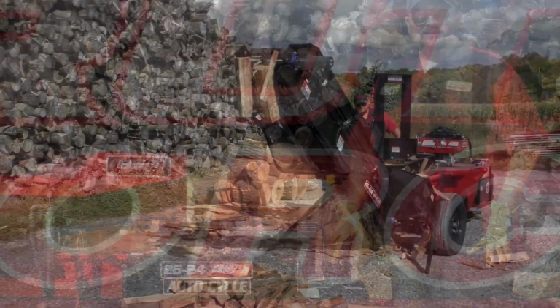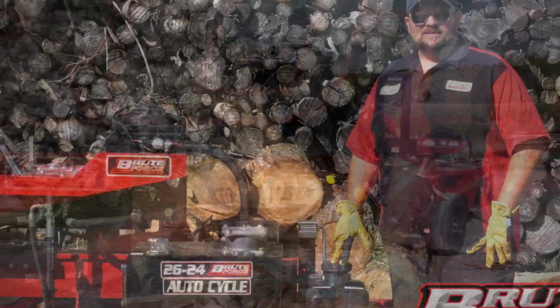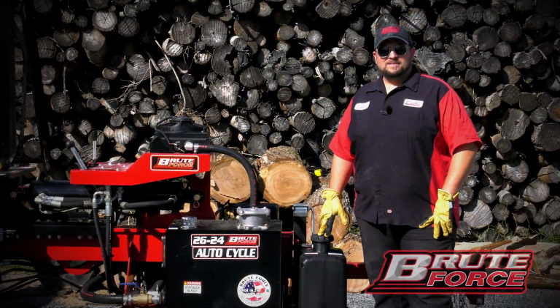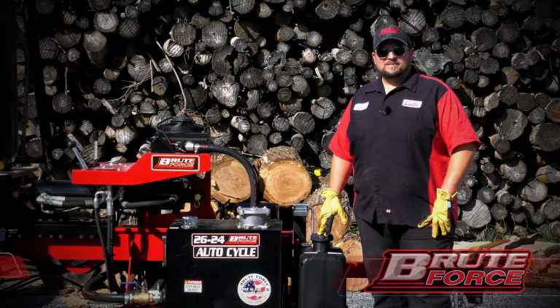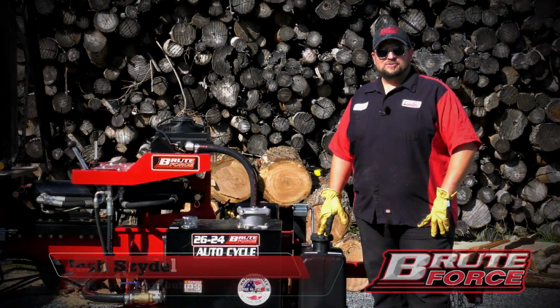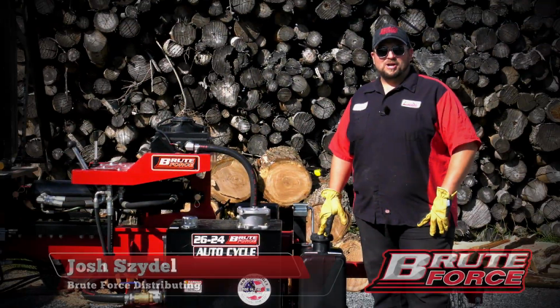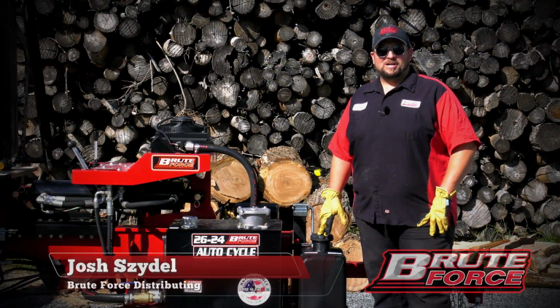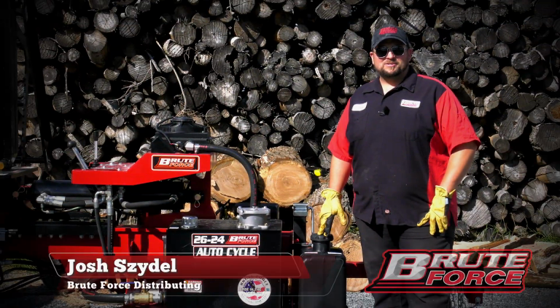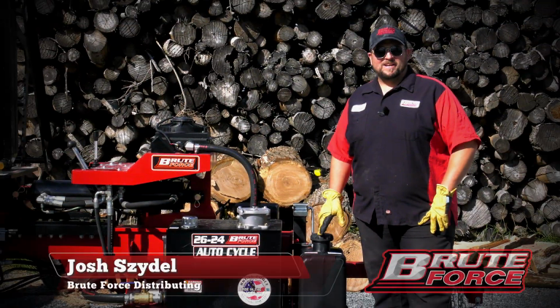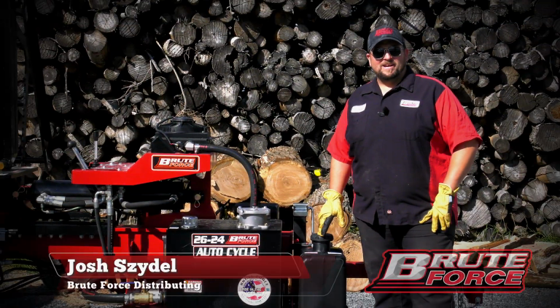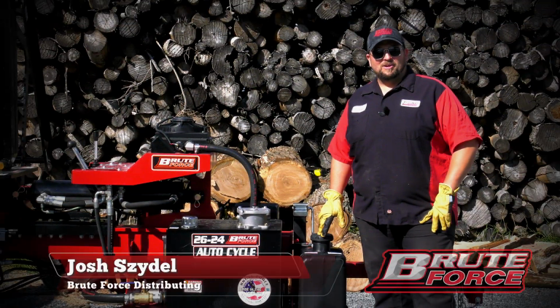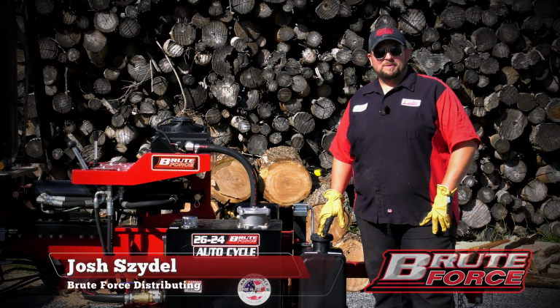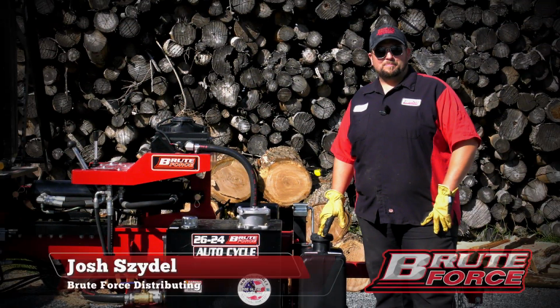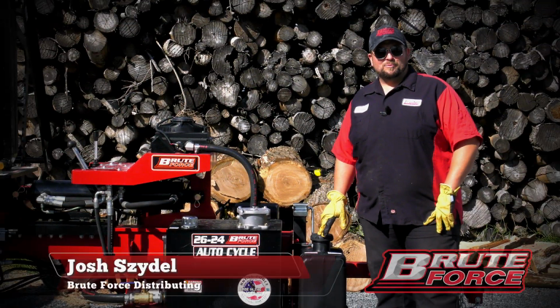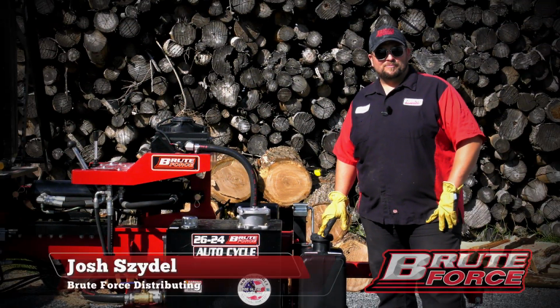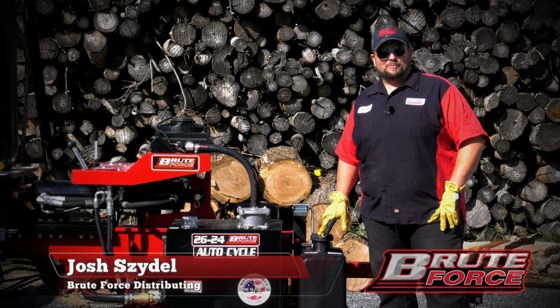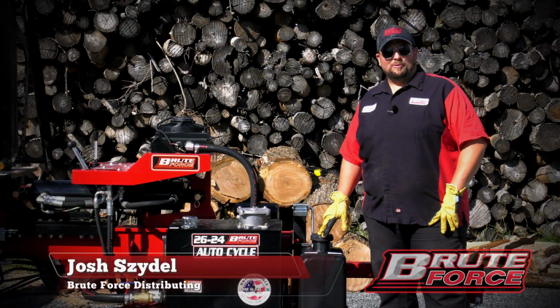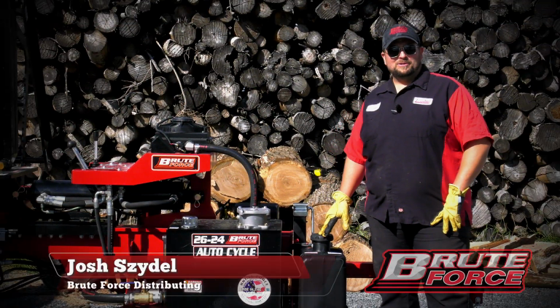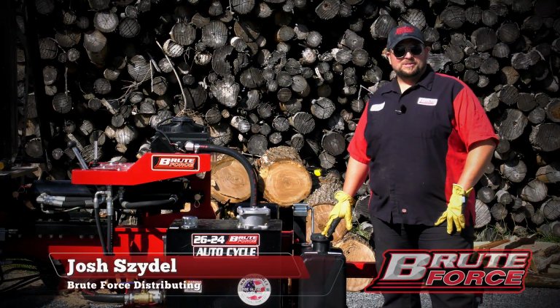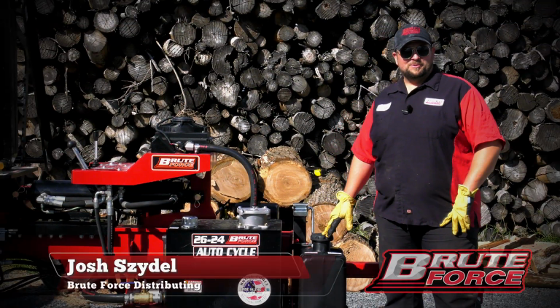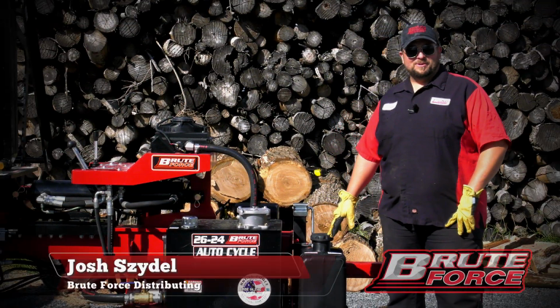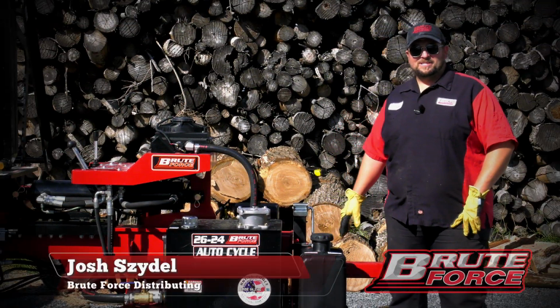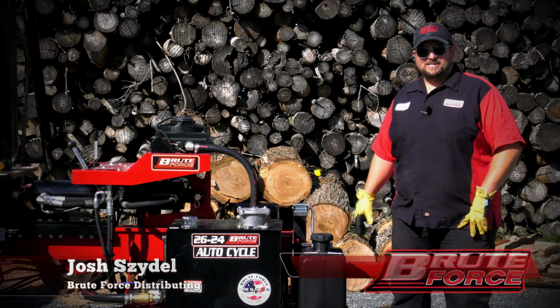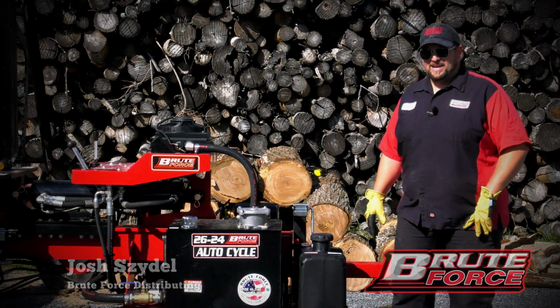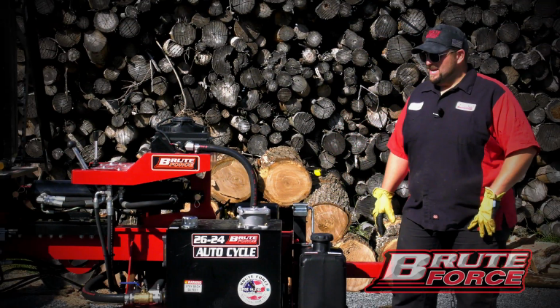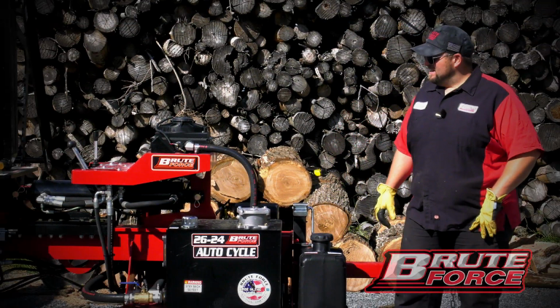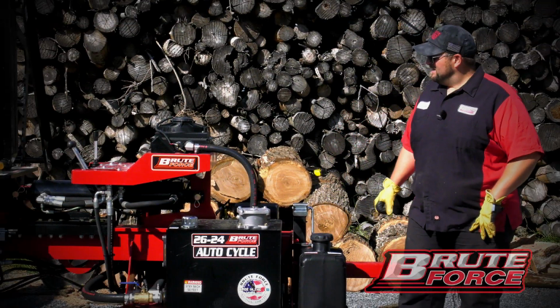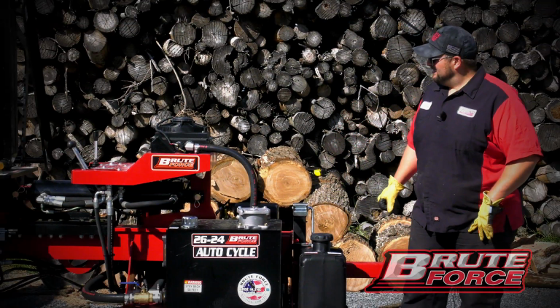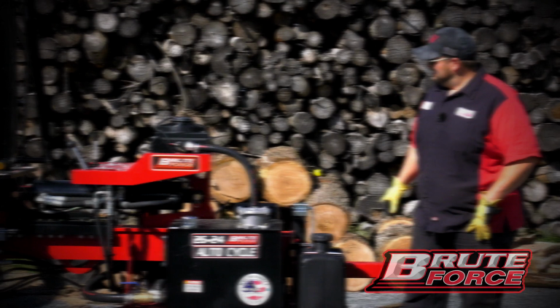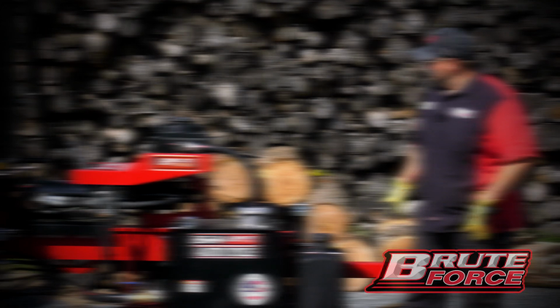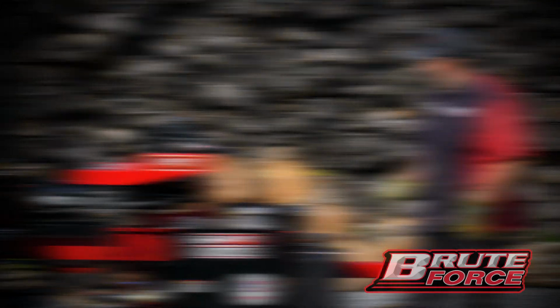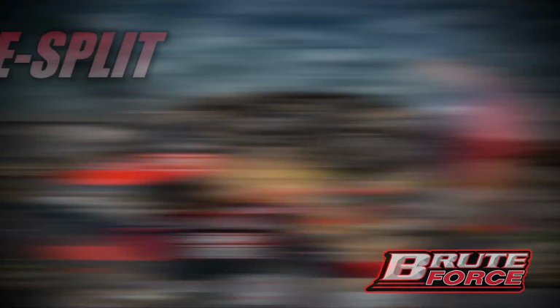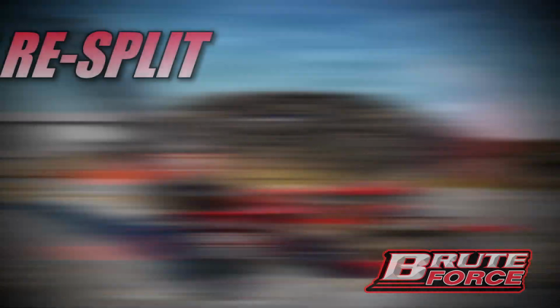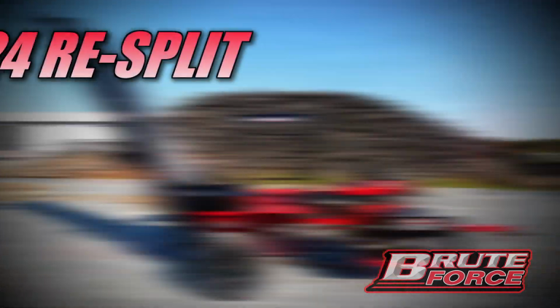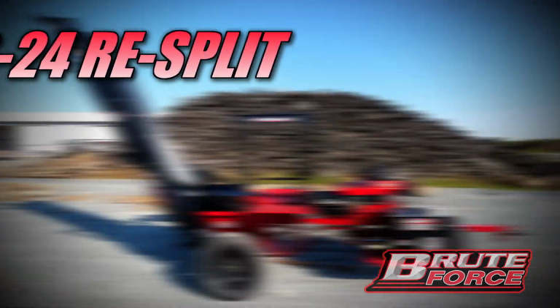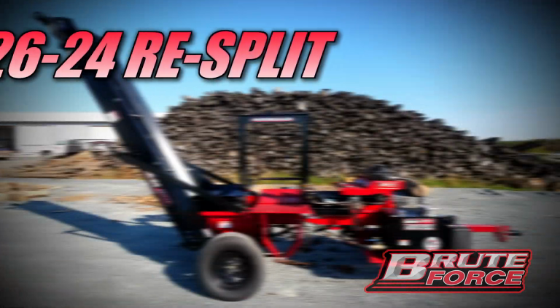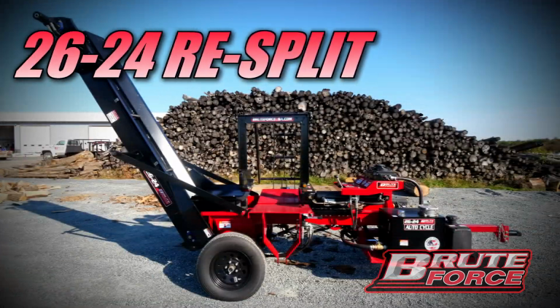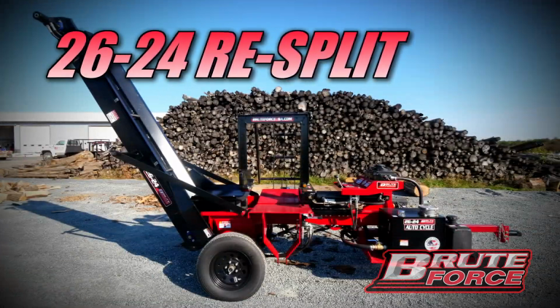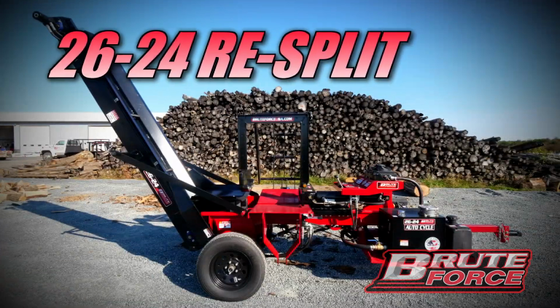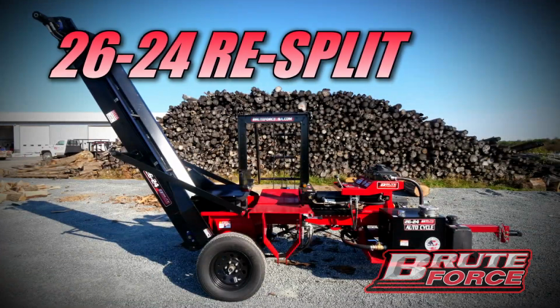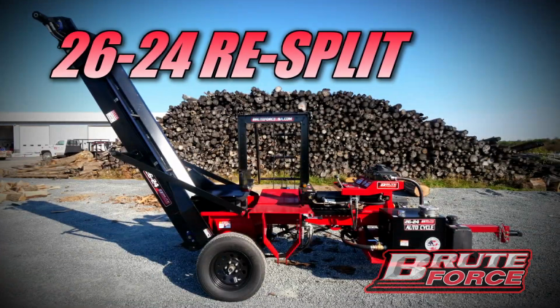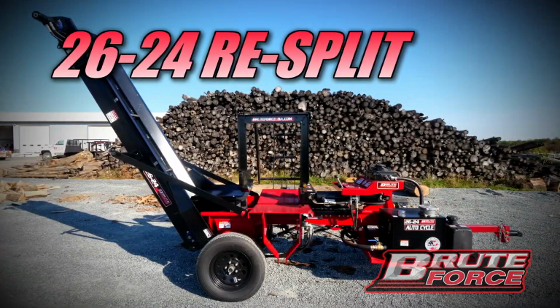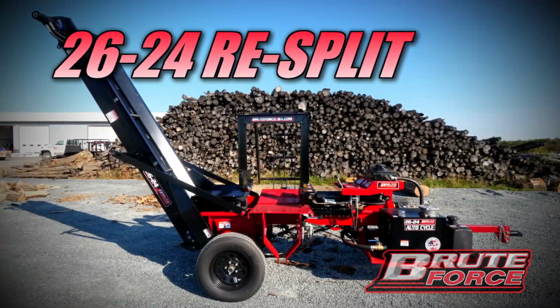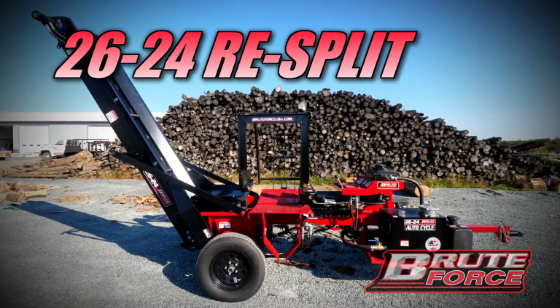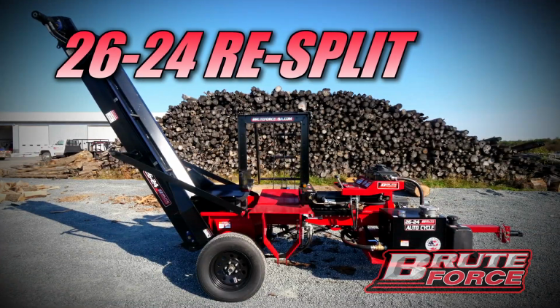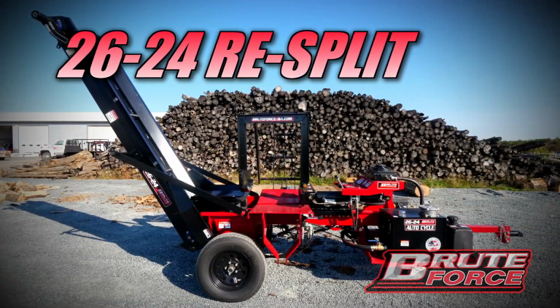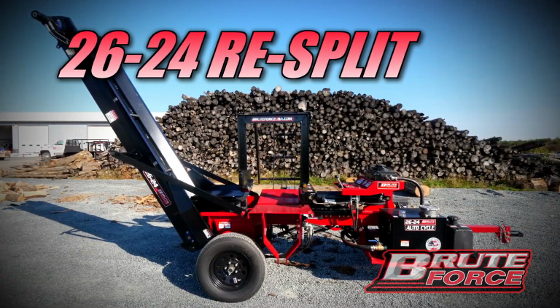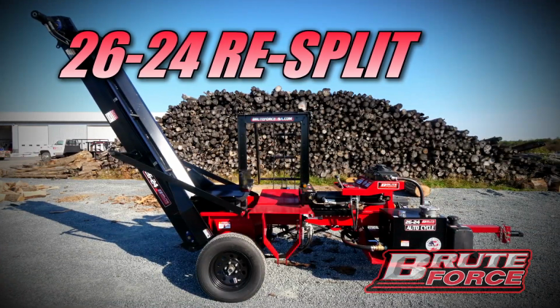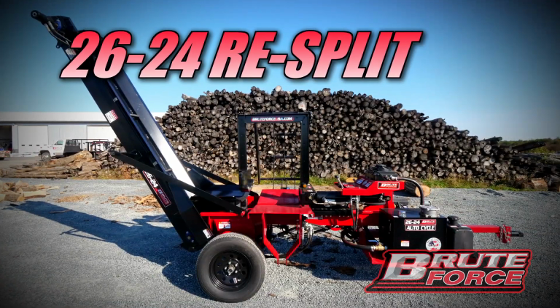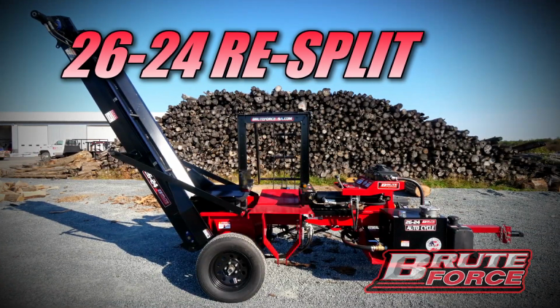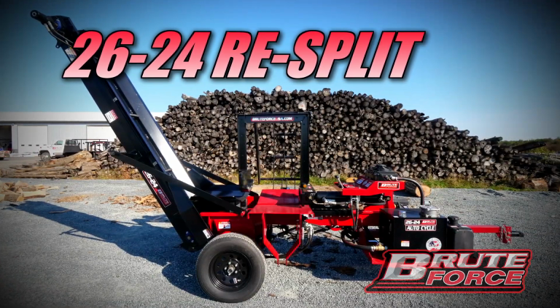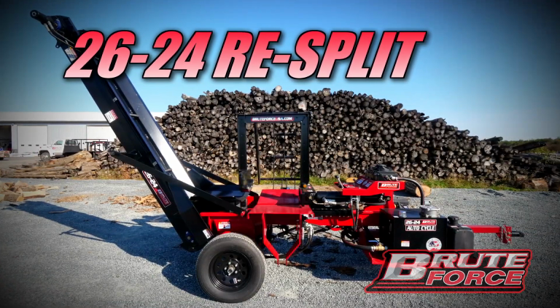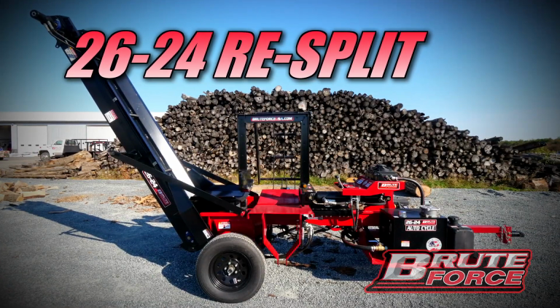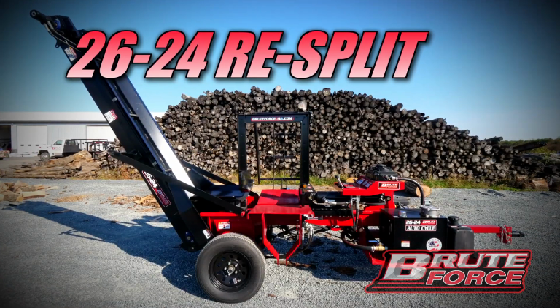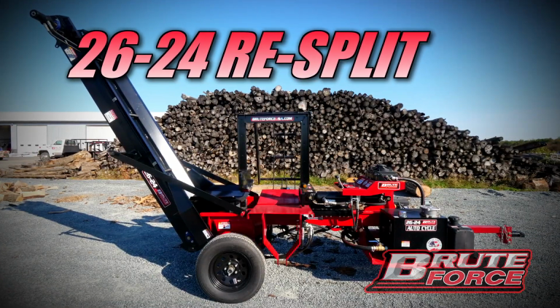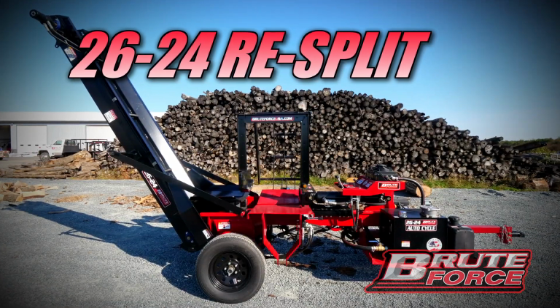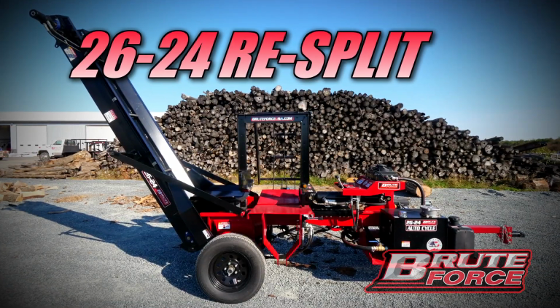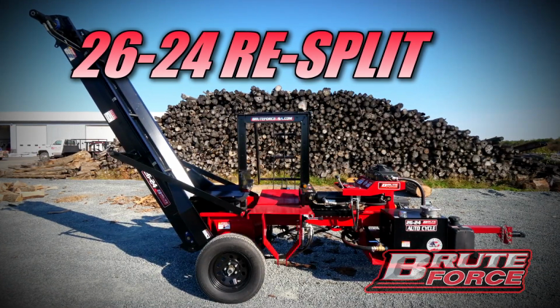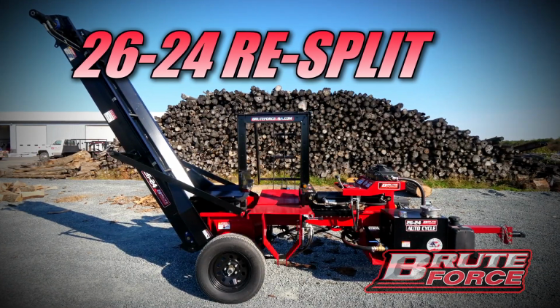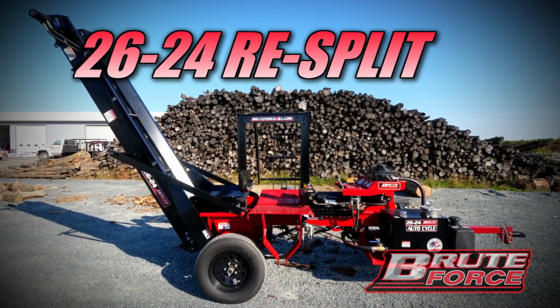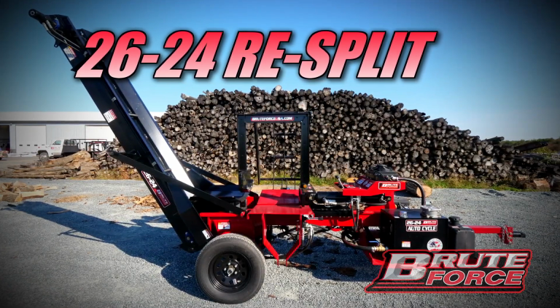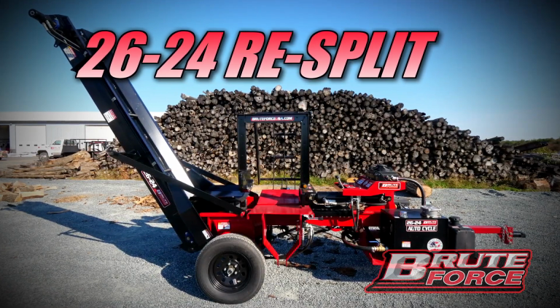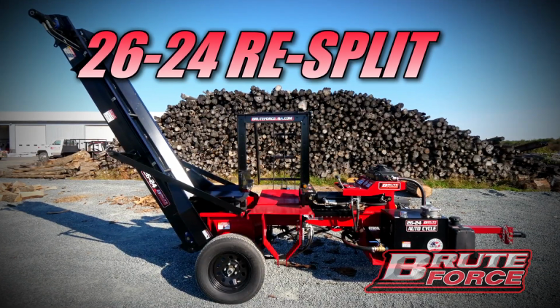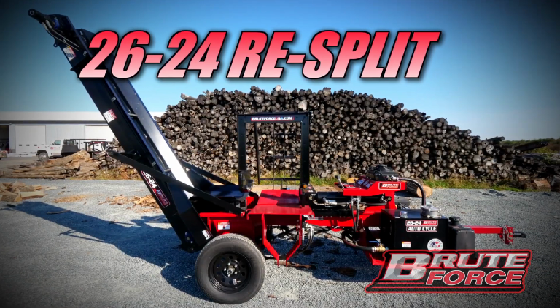Josh Seidel at Brute Force USA. Today we have the 2624 re-split machine.